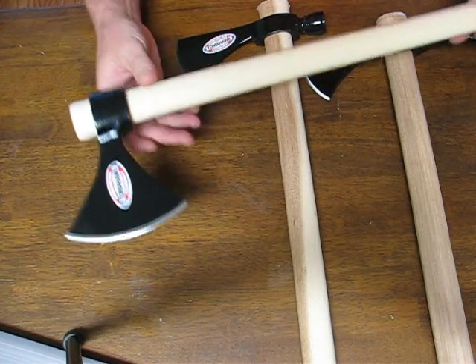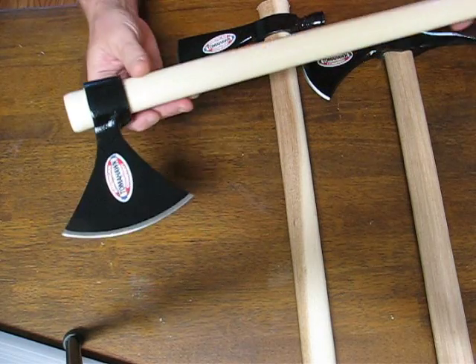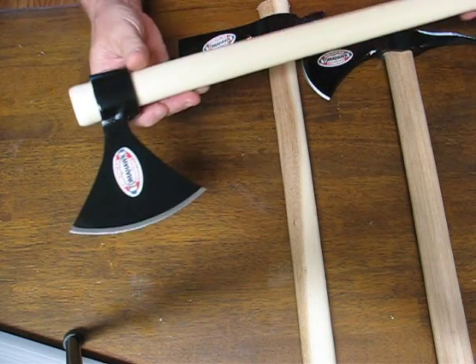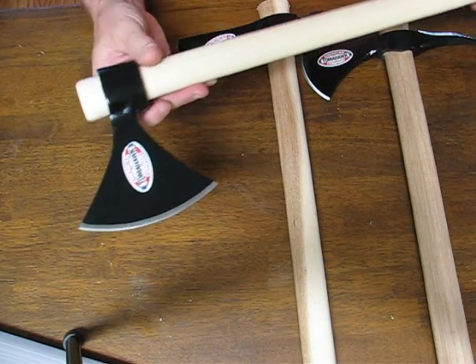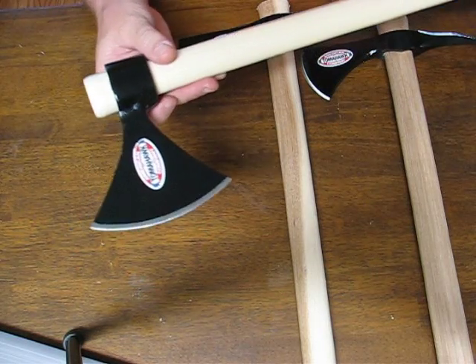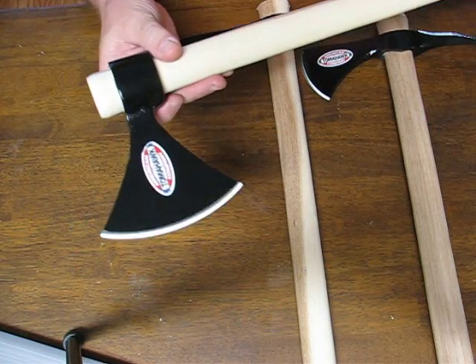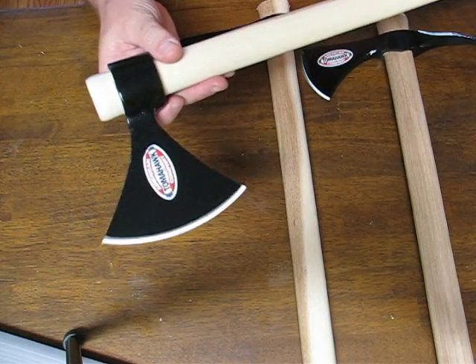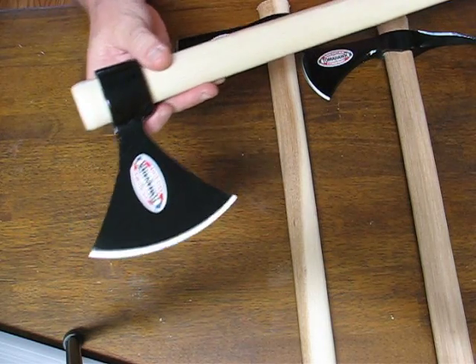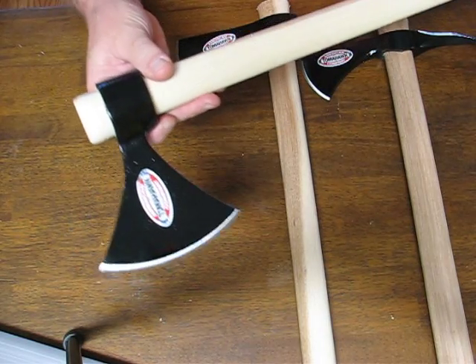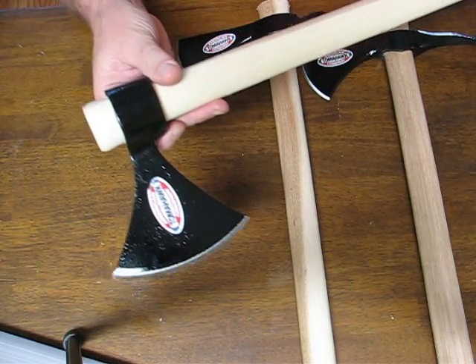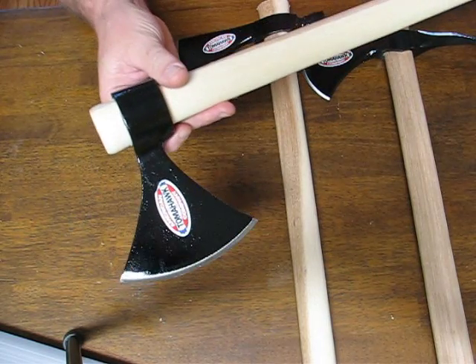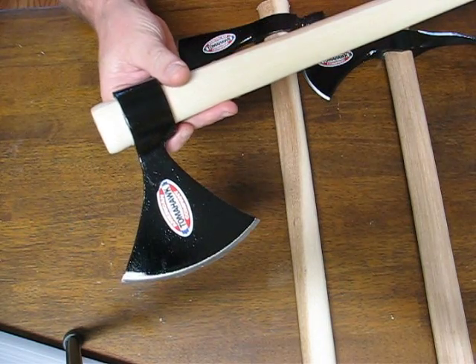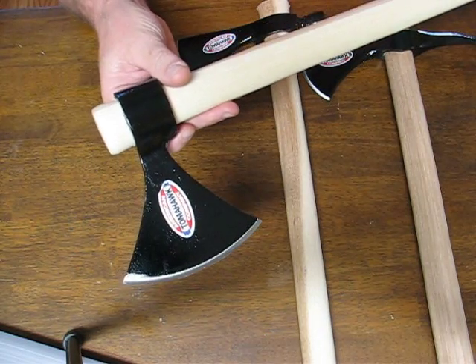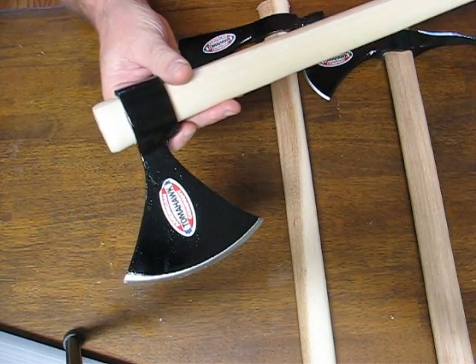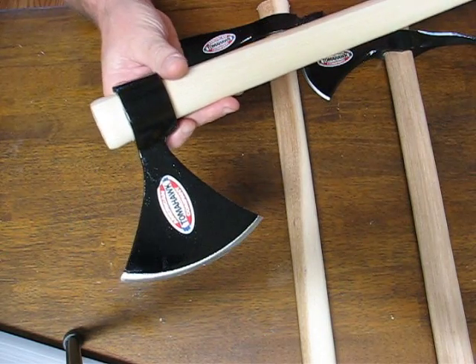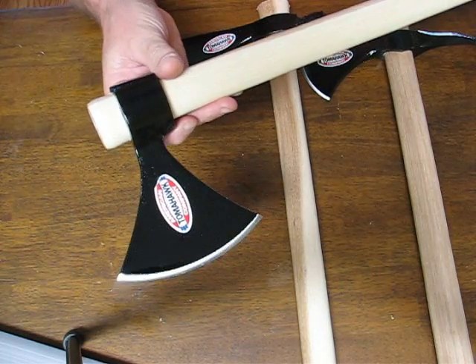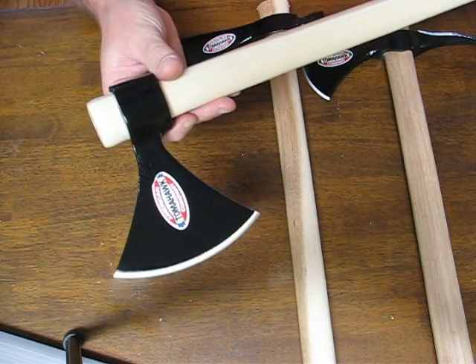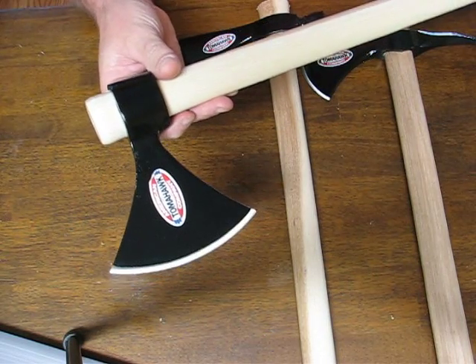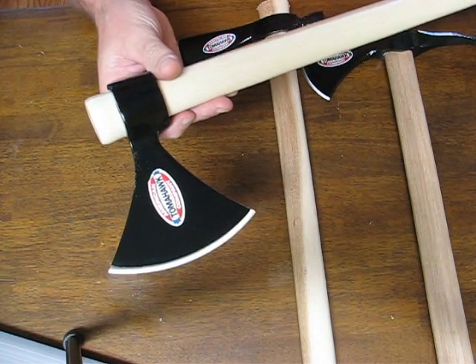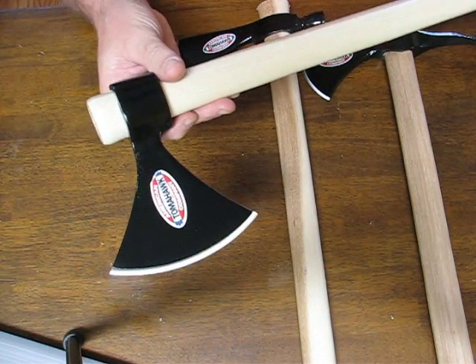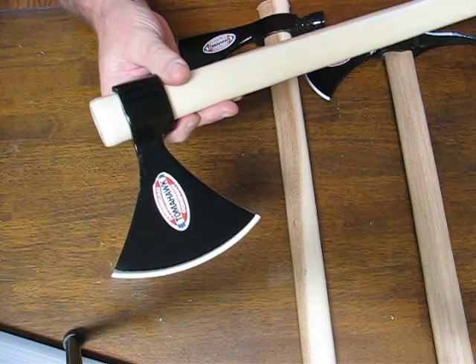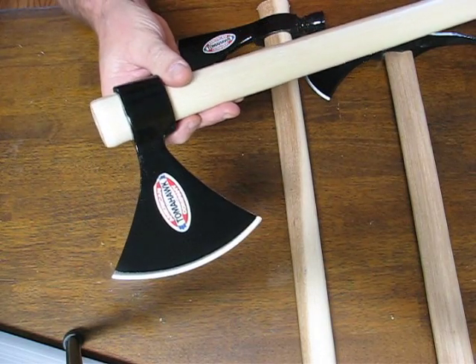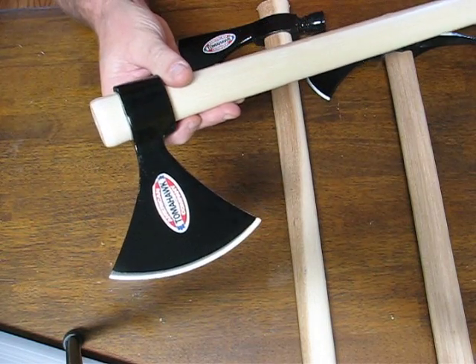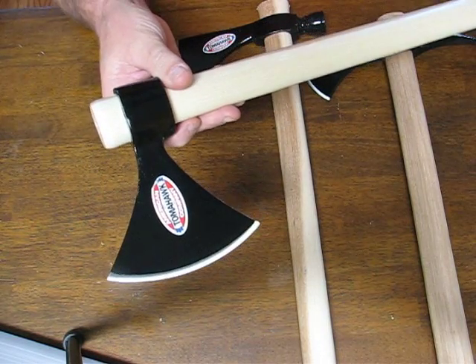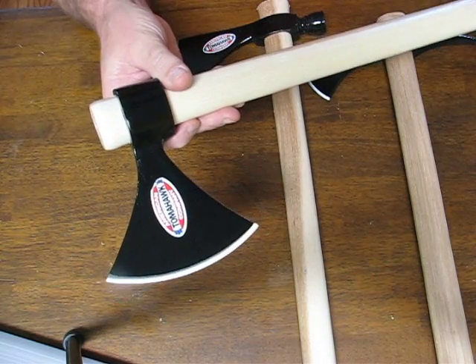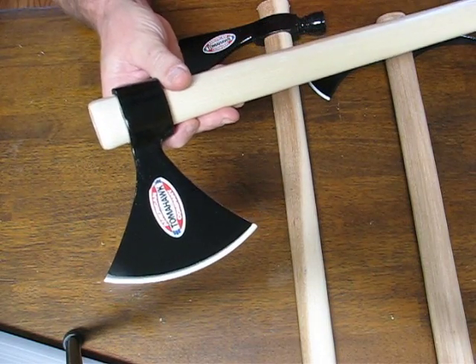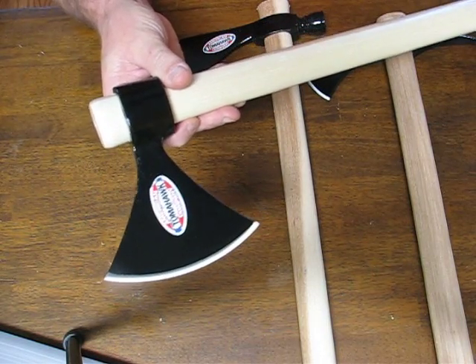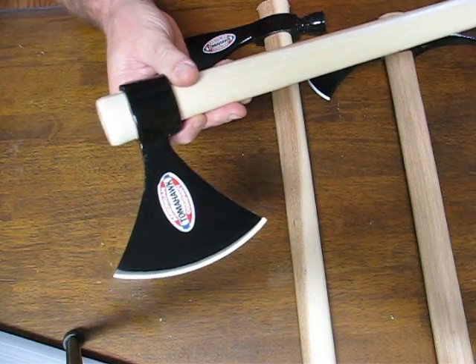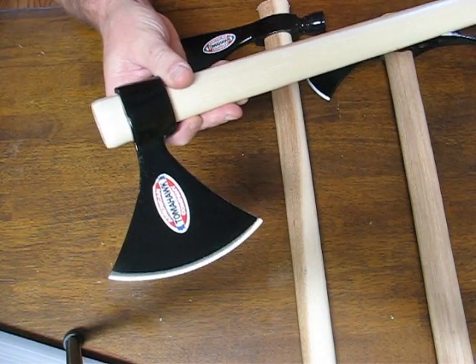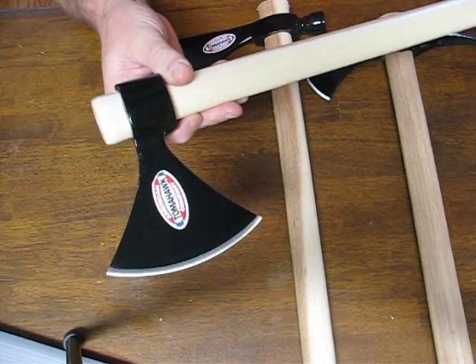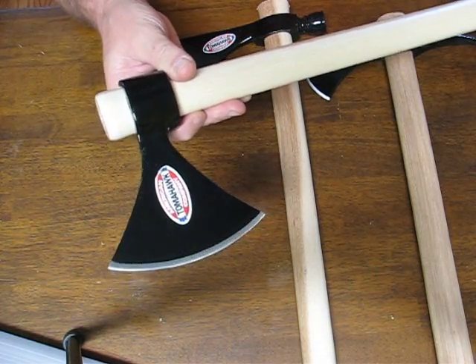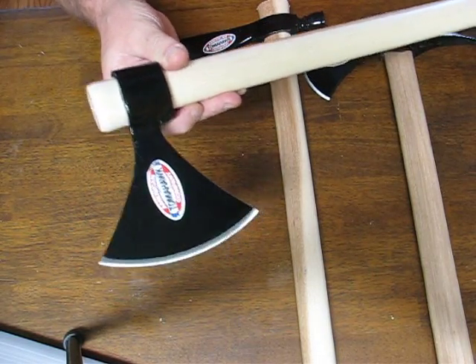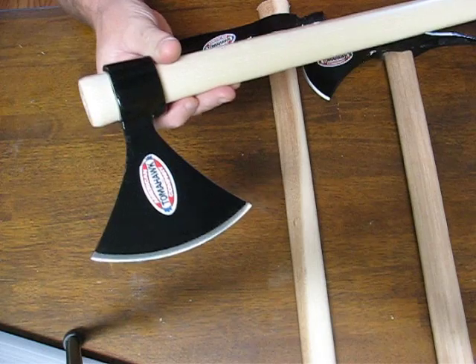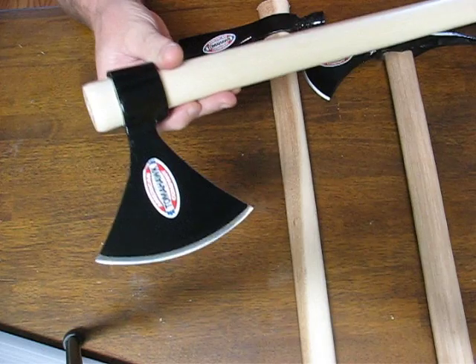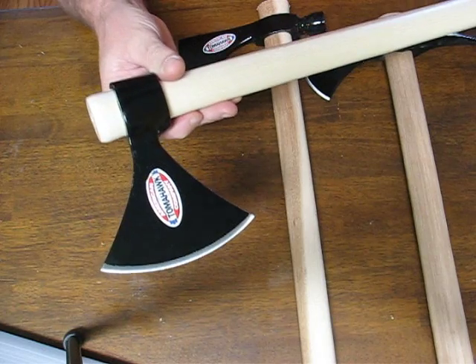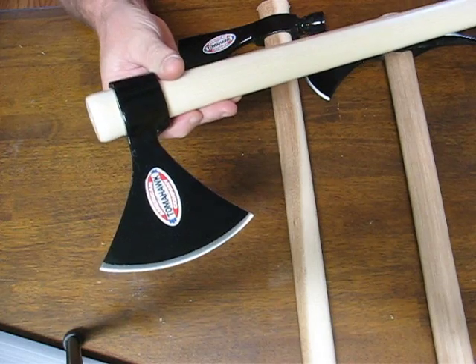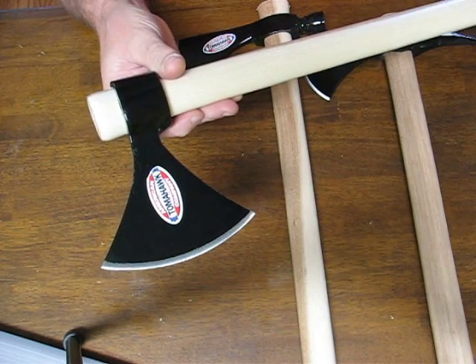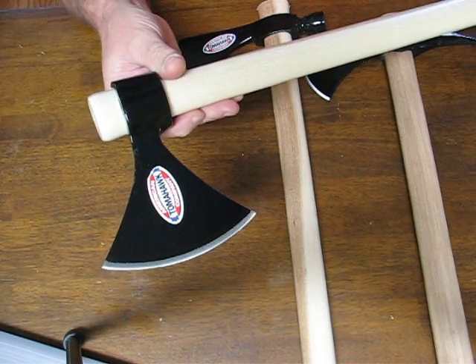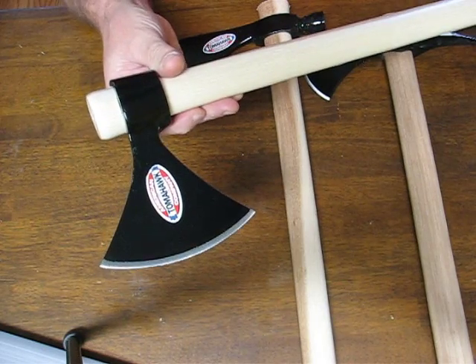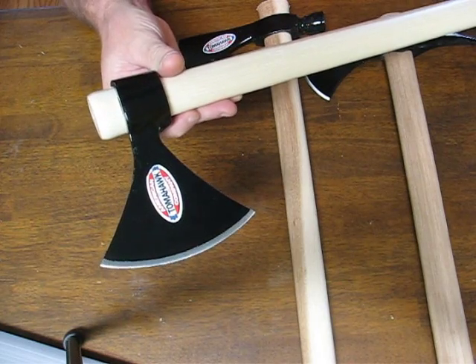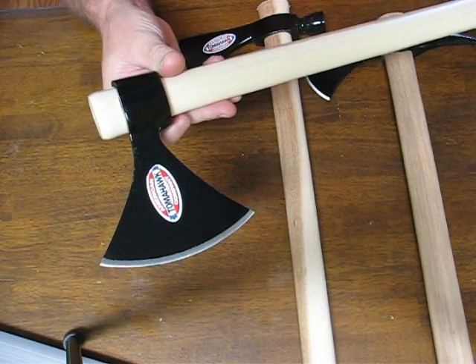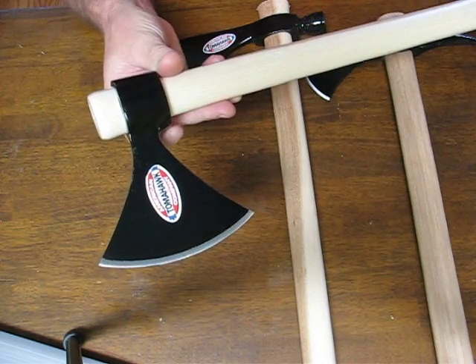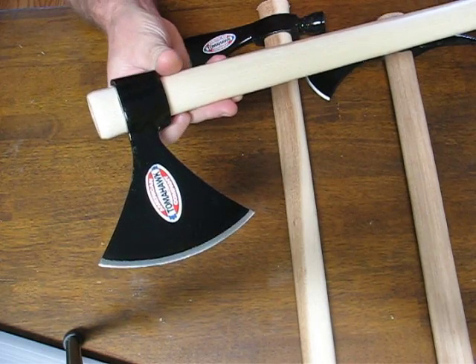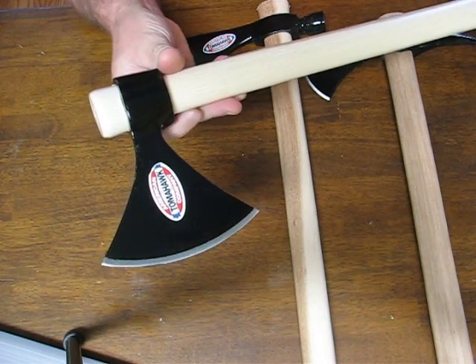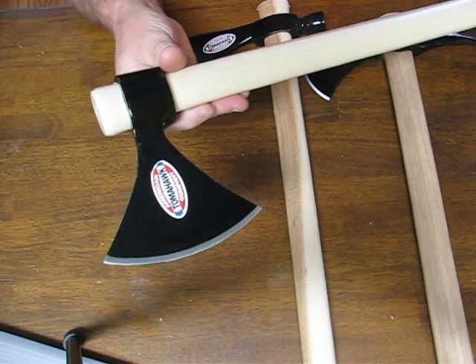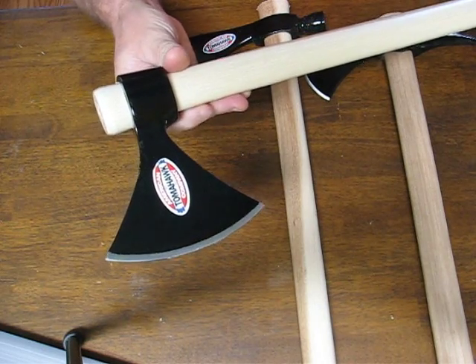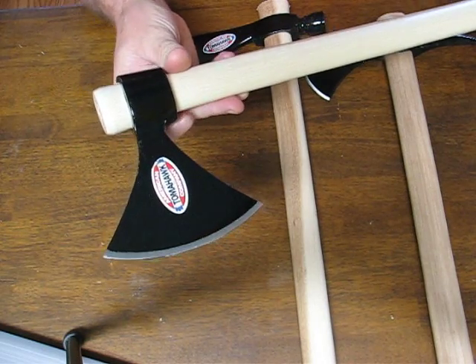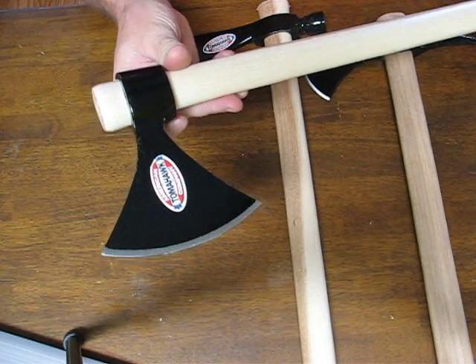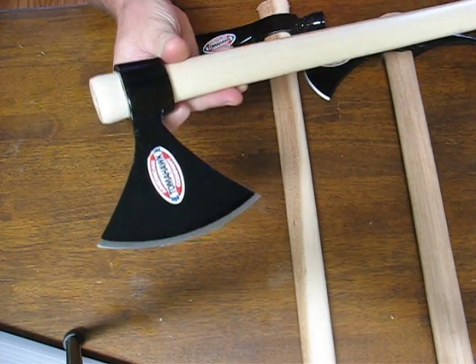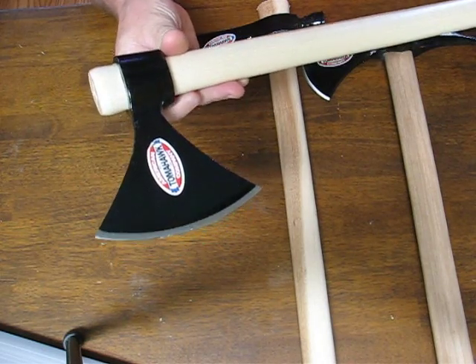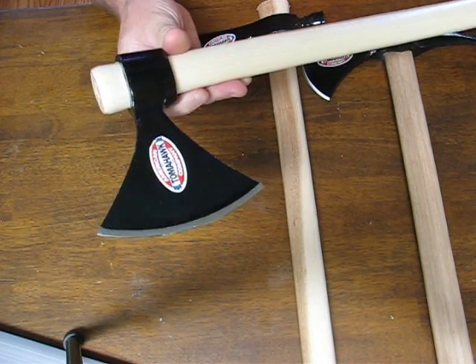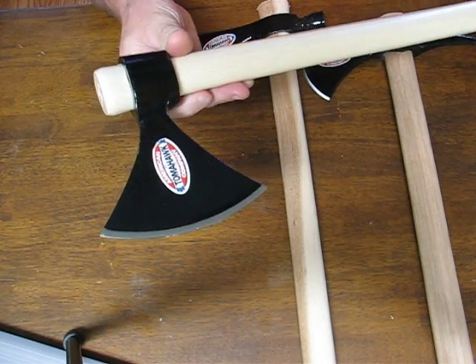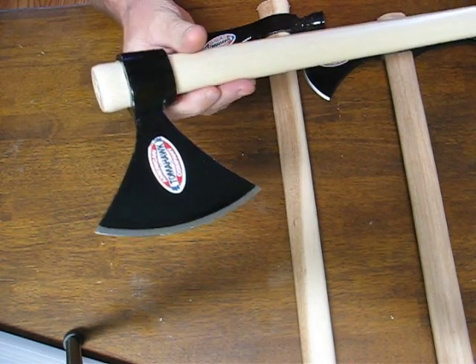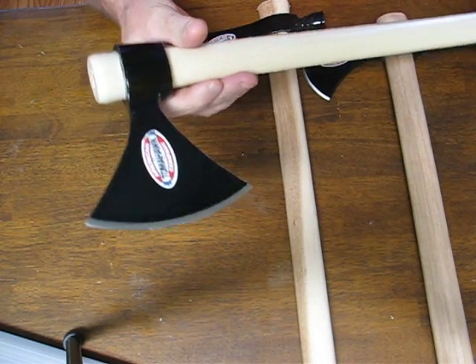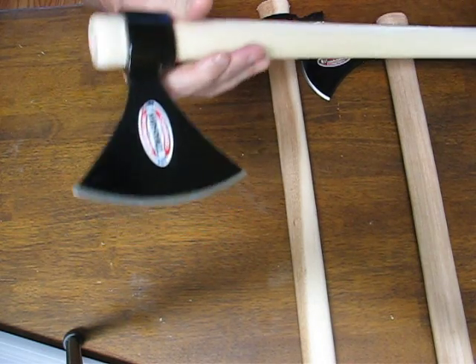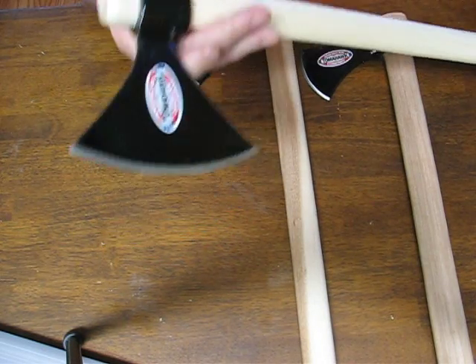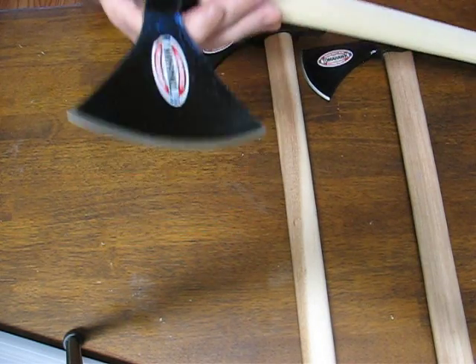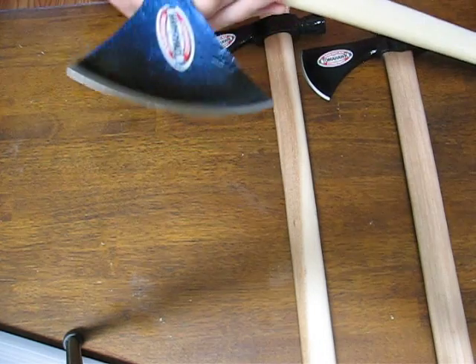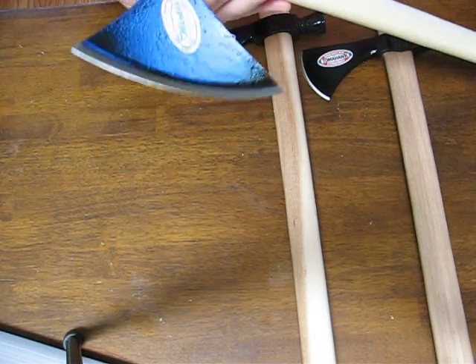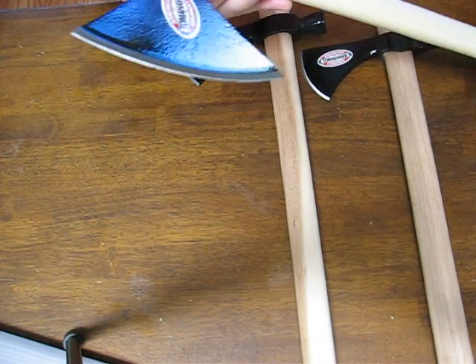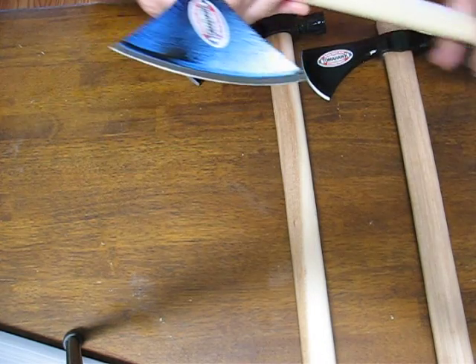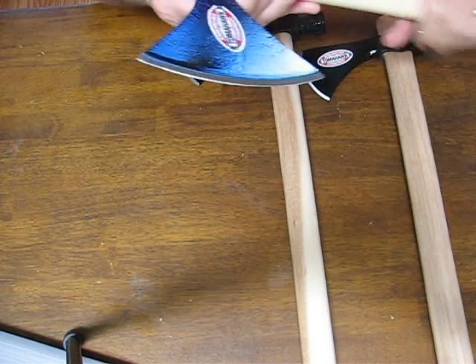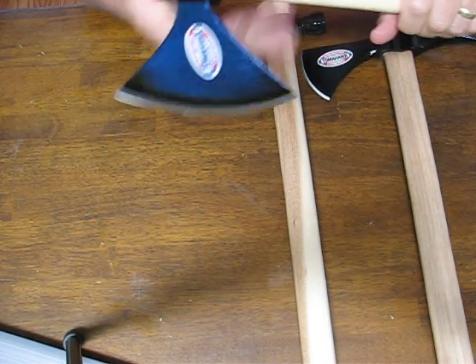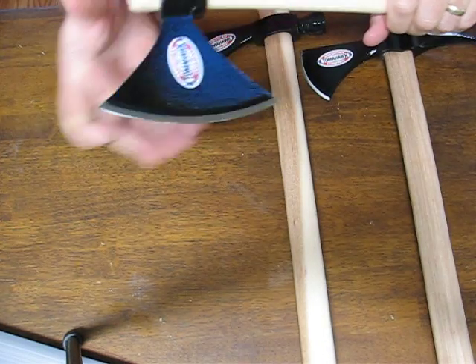Today on OssoGrandeKnives.com we're looking at the Cold Steel Norse Hawk Model 90N, which captures the Viking spirit.